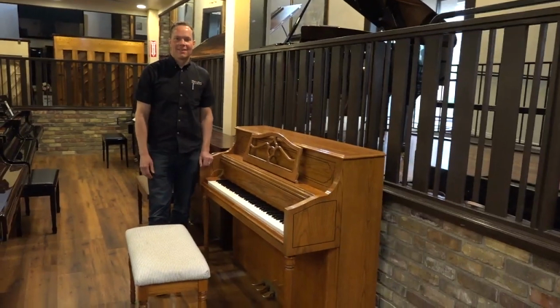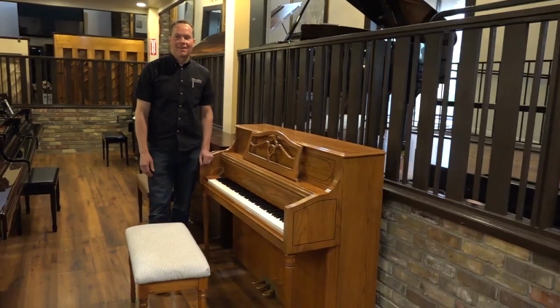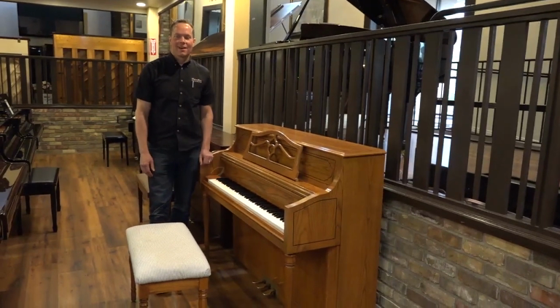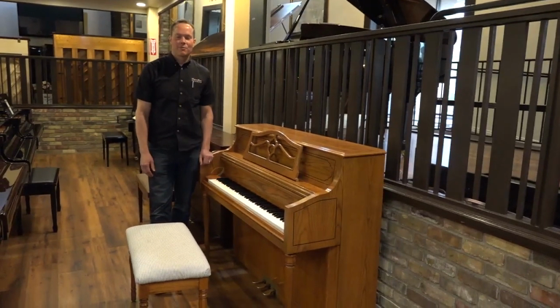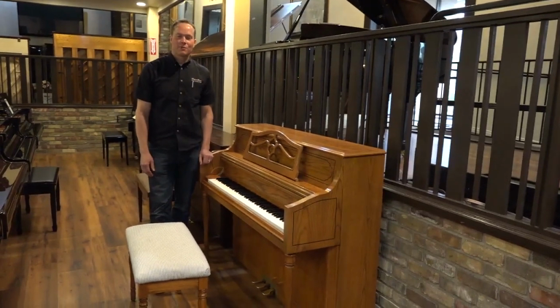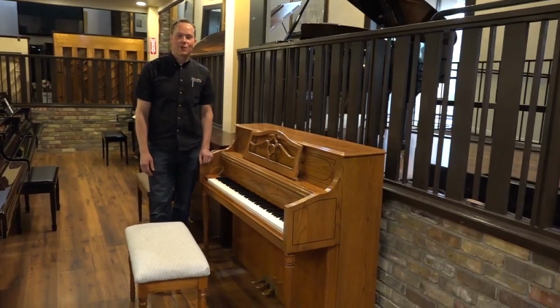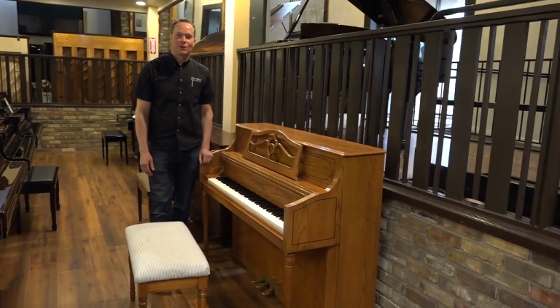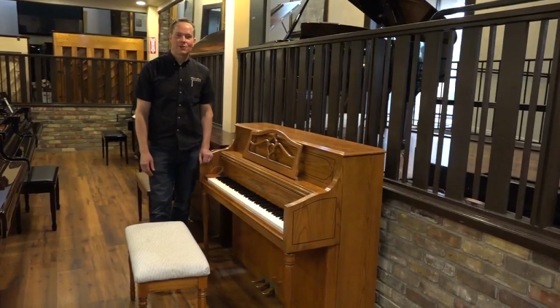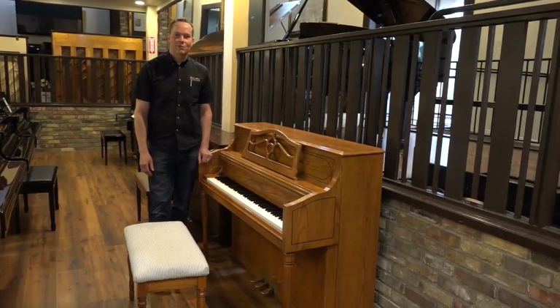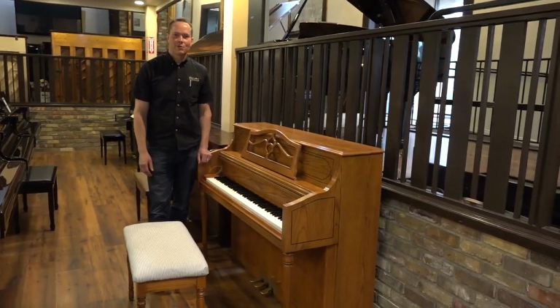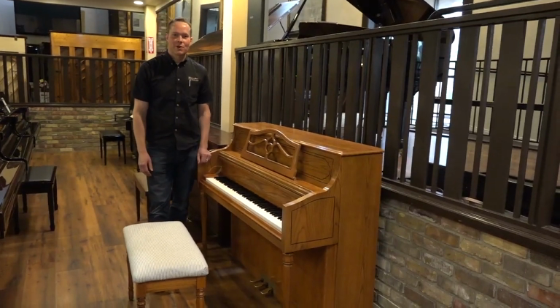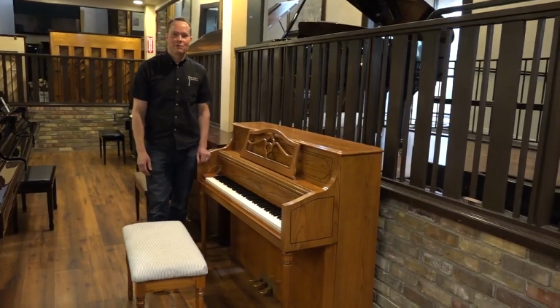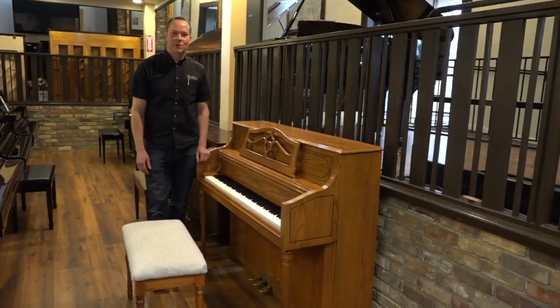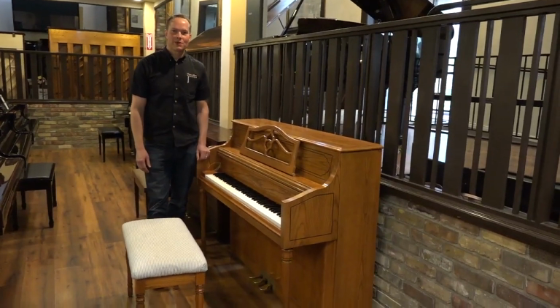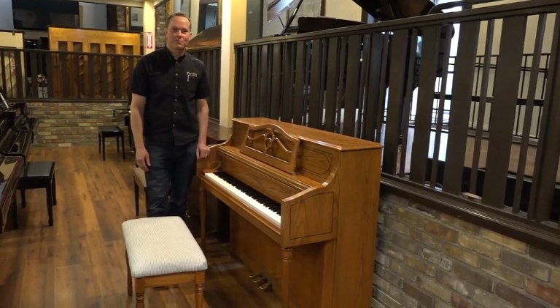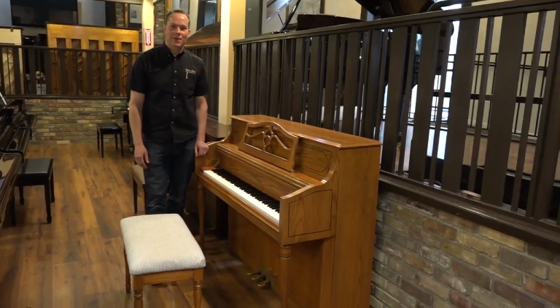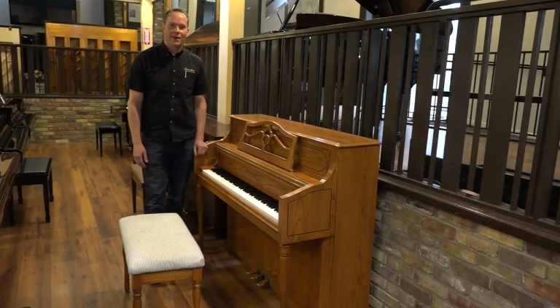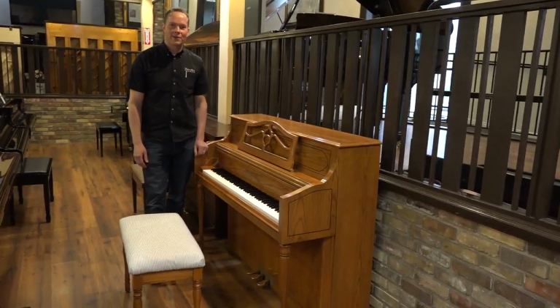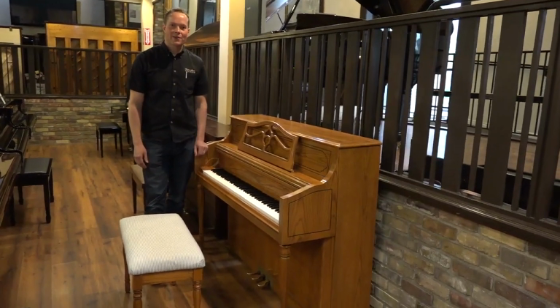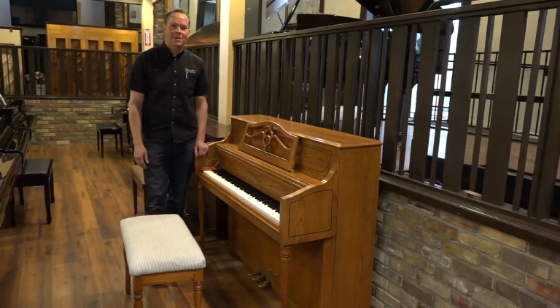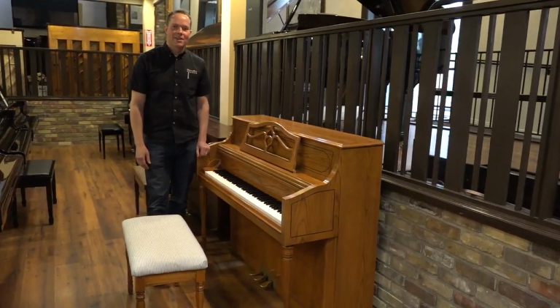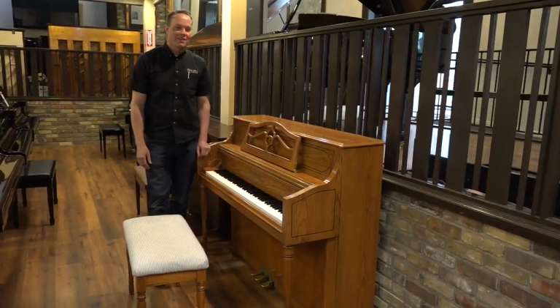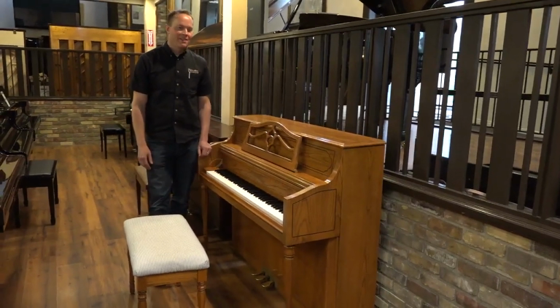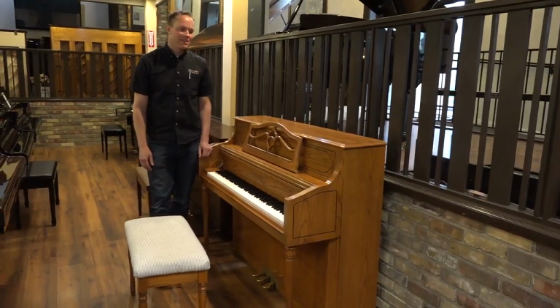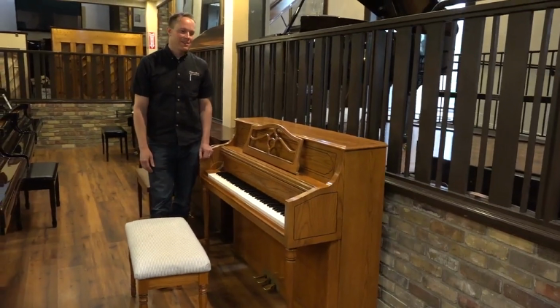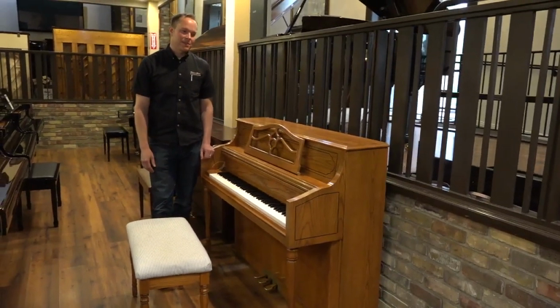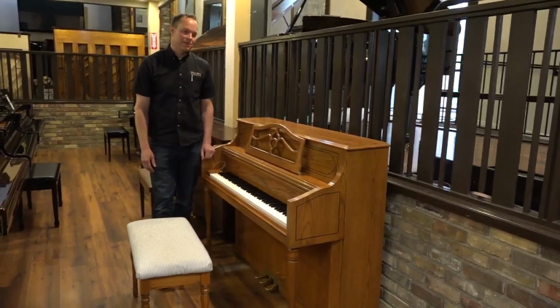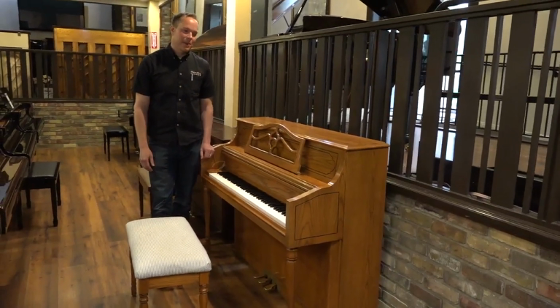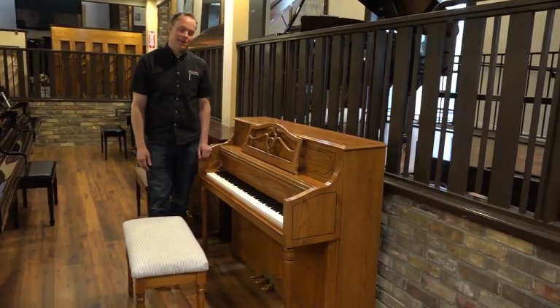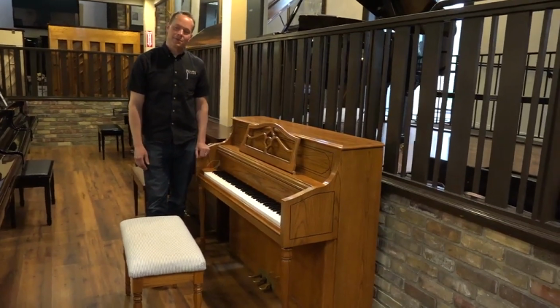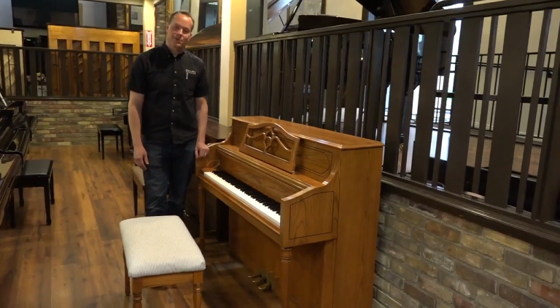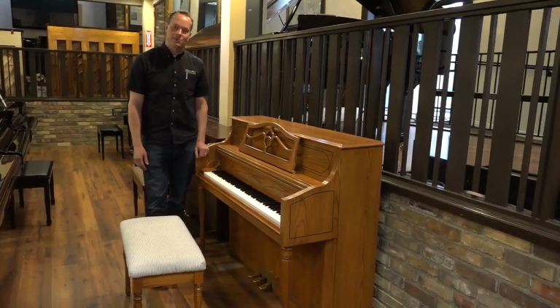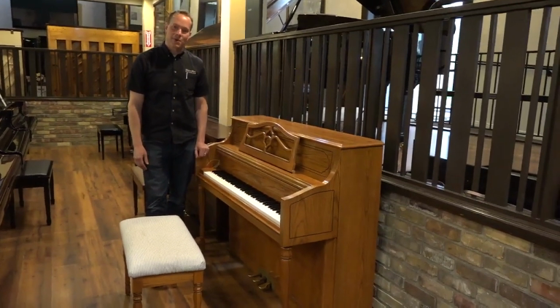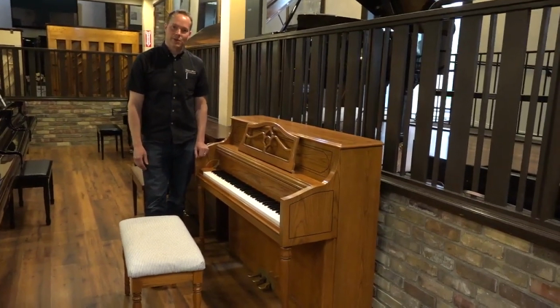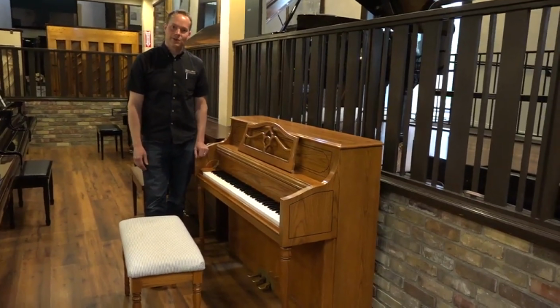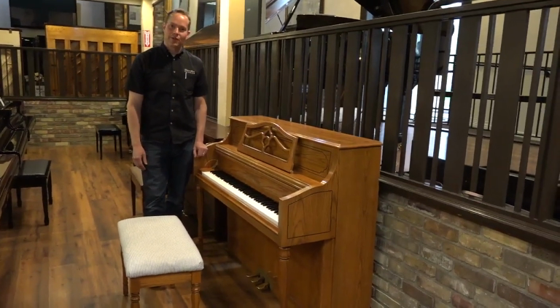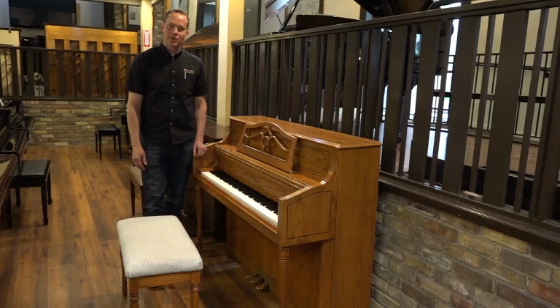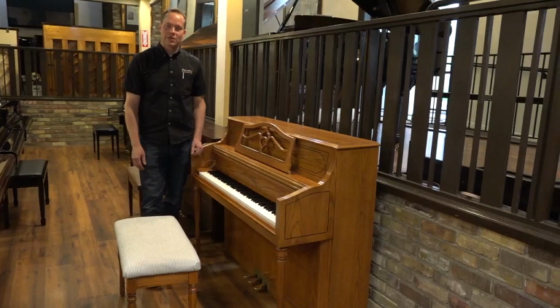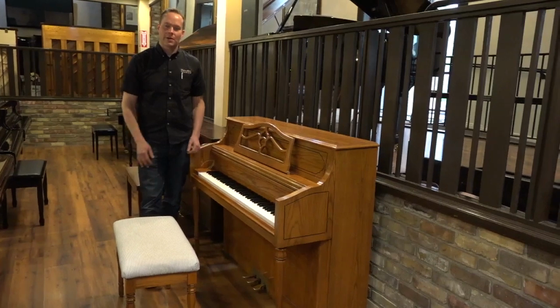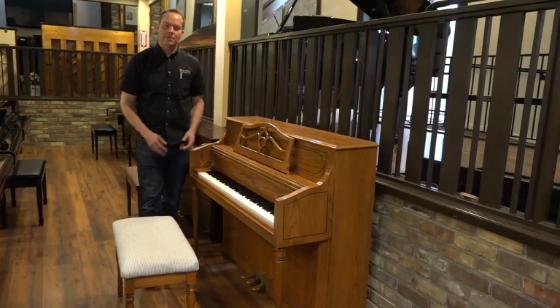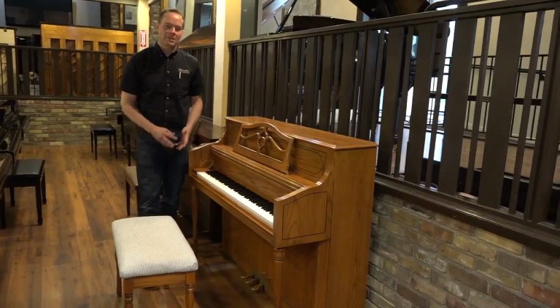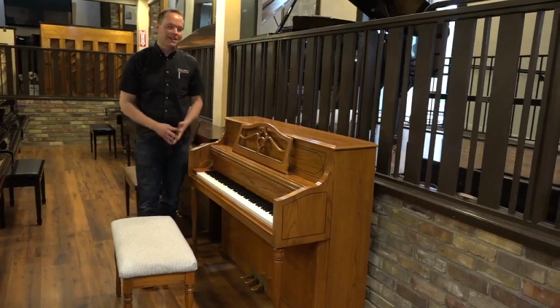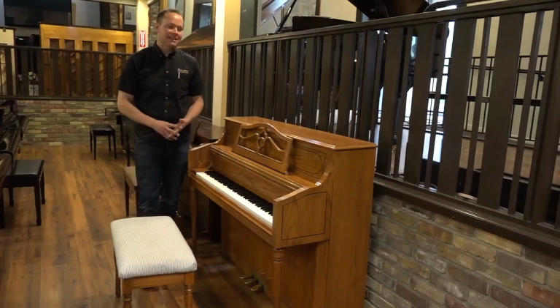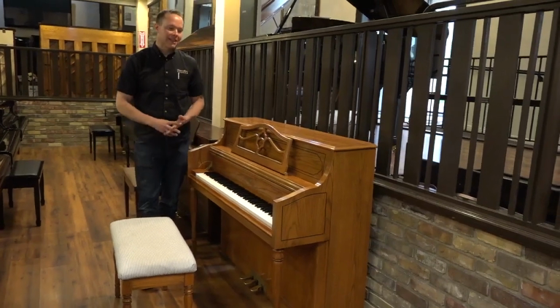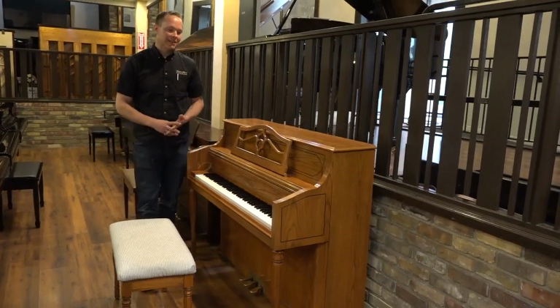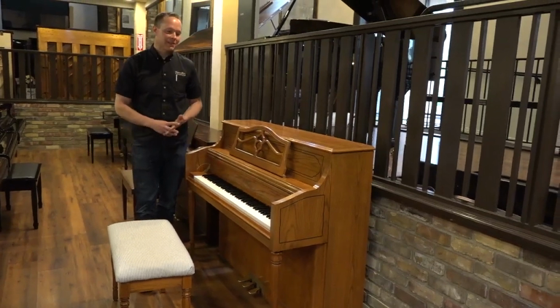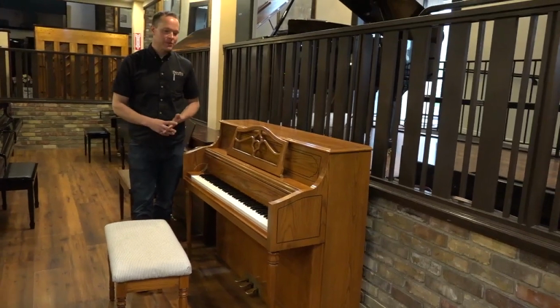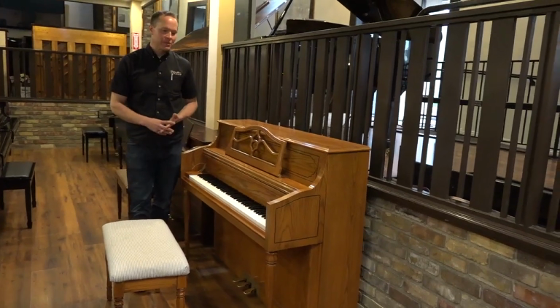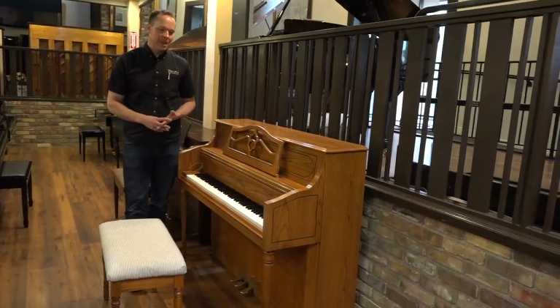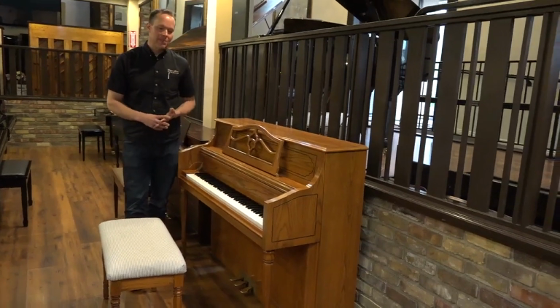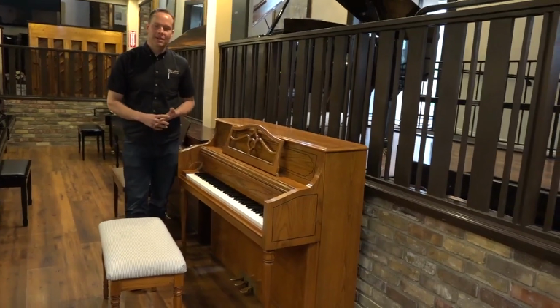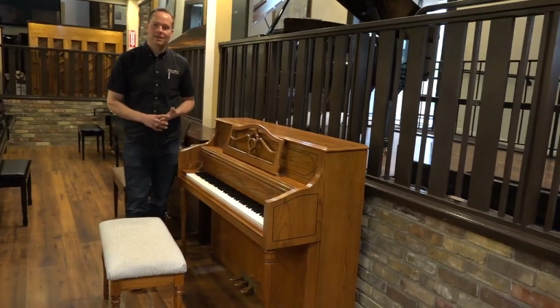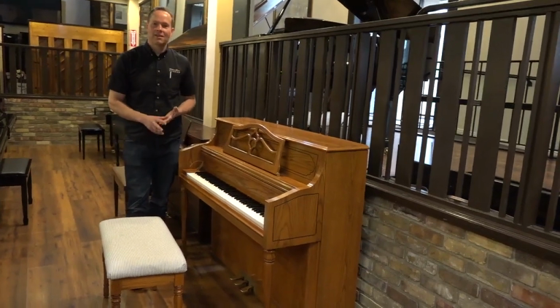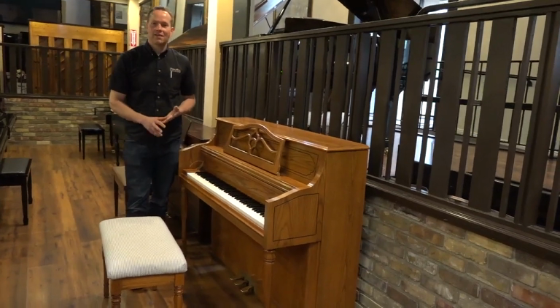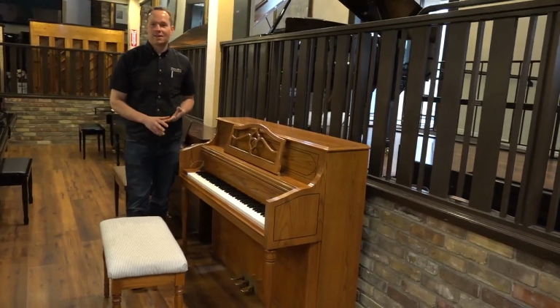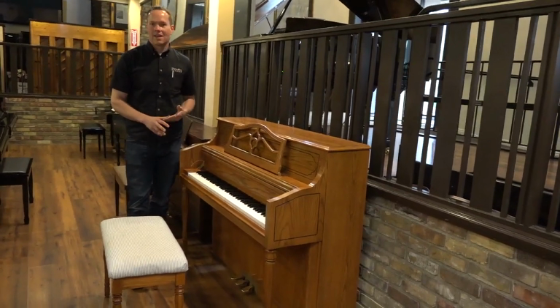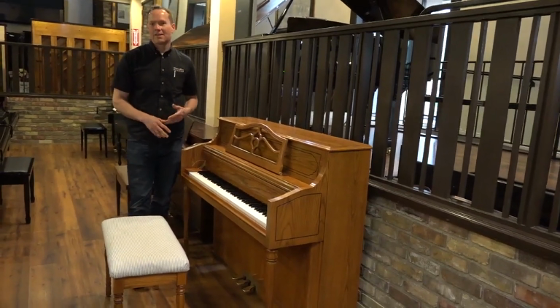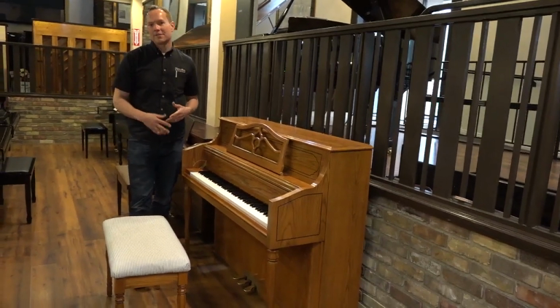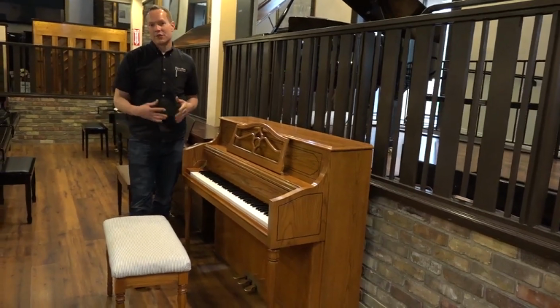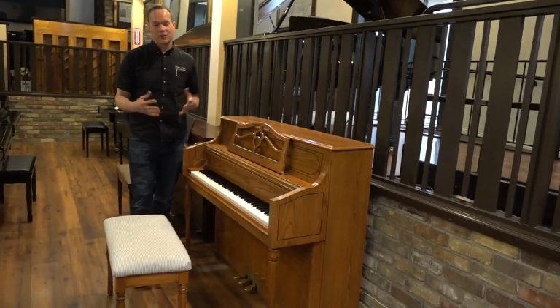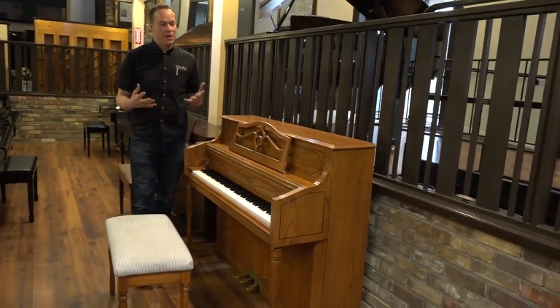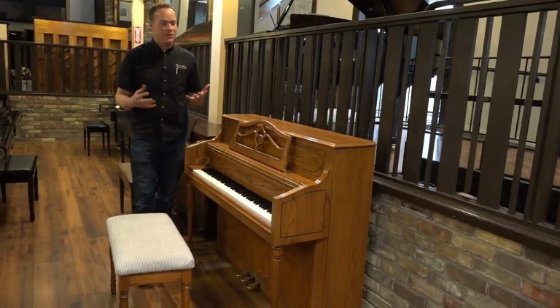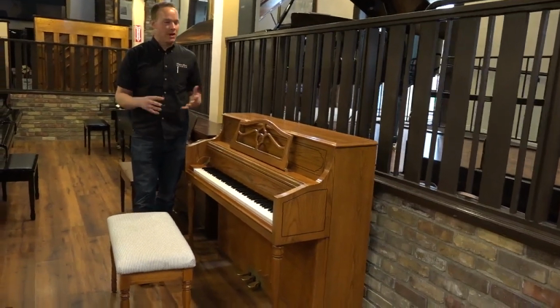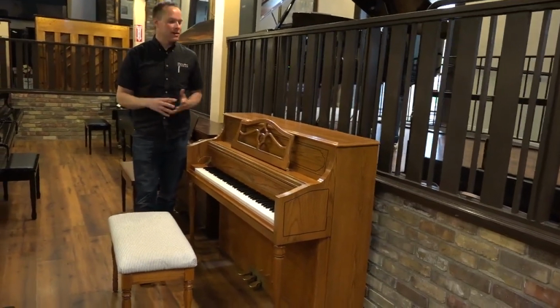I'm Brigham Larson with Brigham Larson Pianos. This is a piano that we just barely finished up. It's a 1992 Samick, and it turned out great.